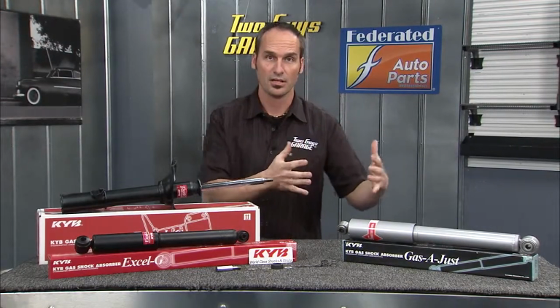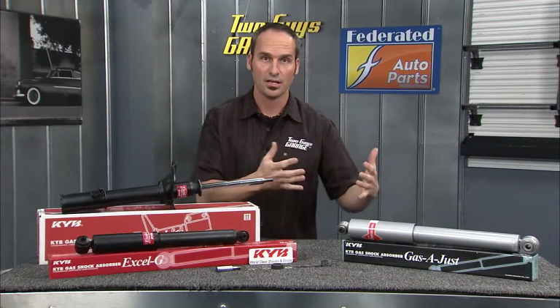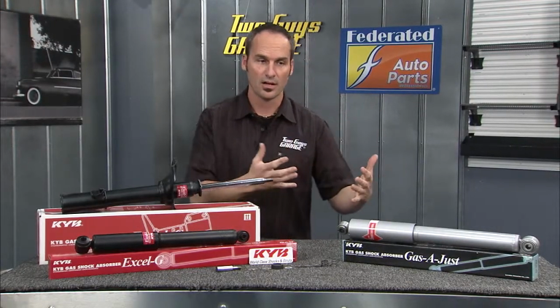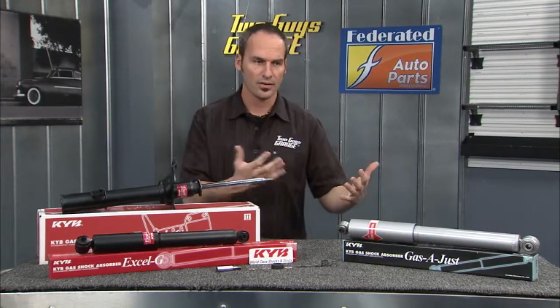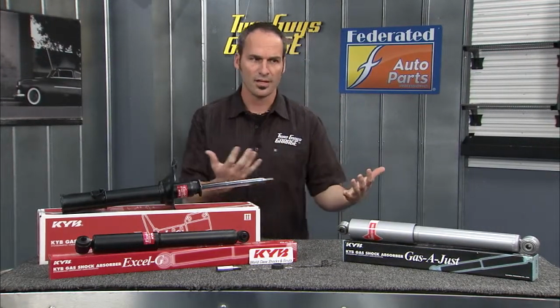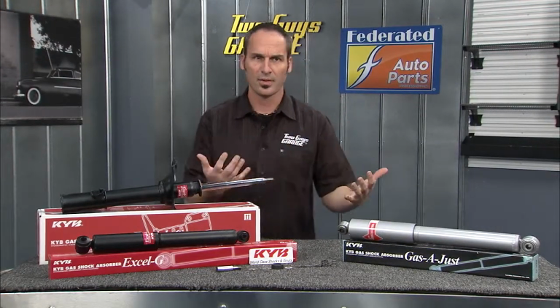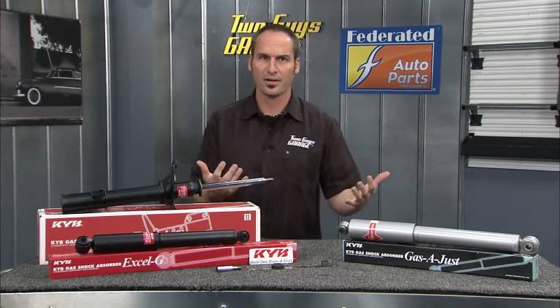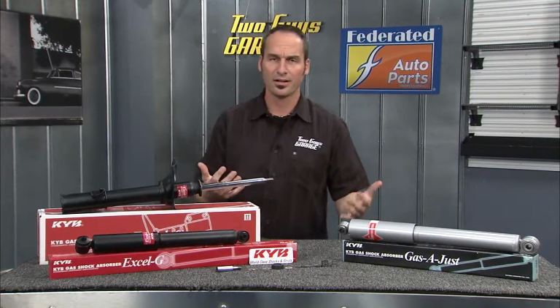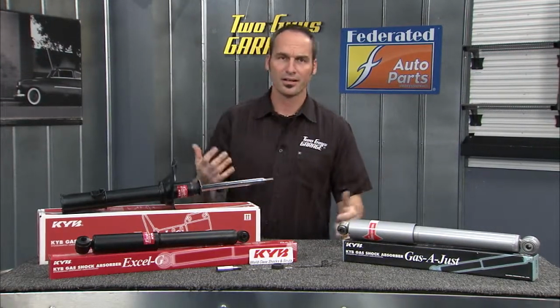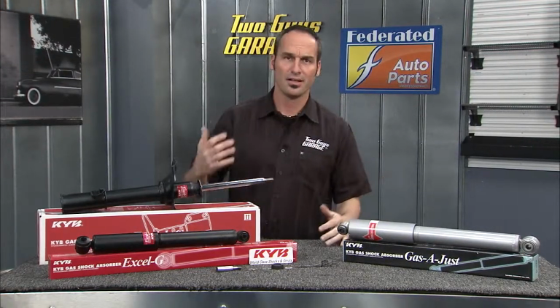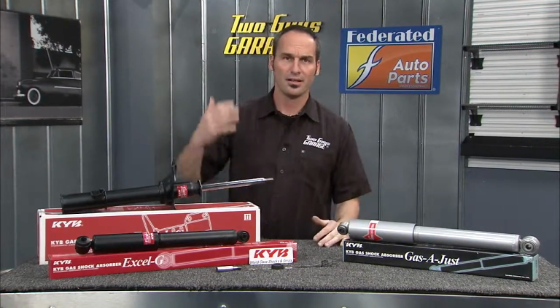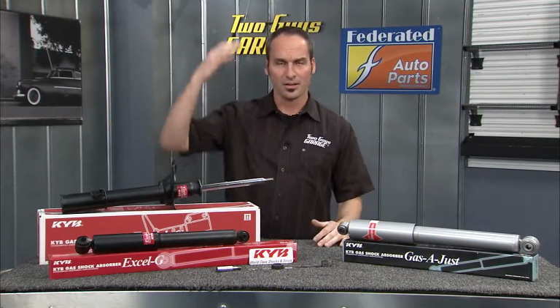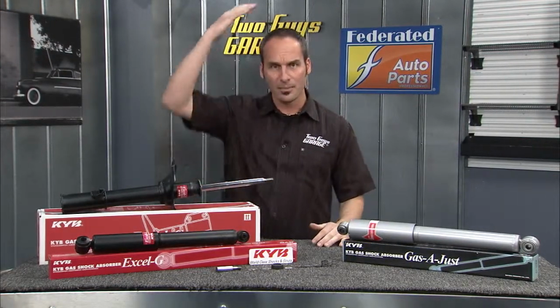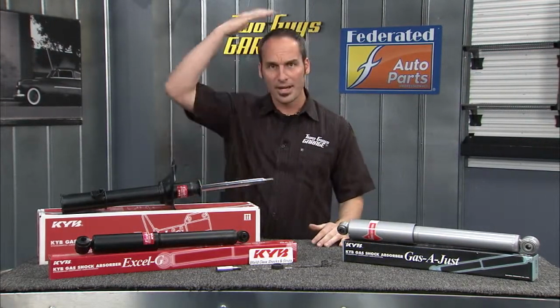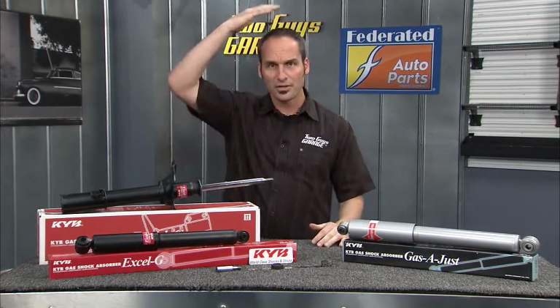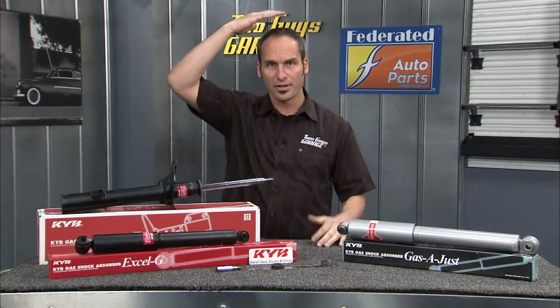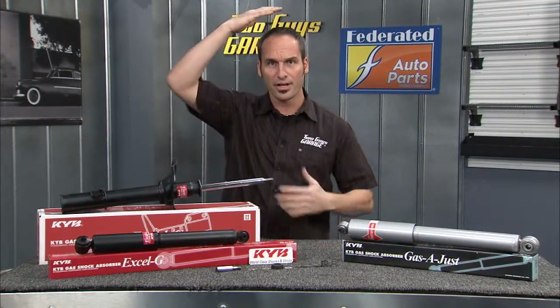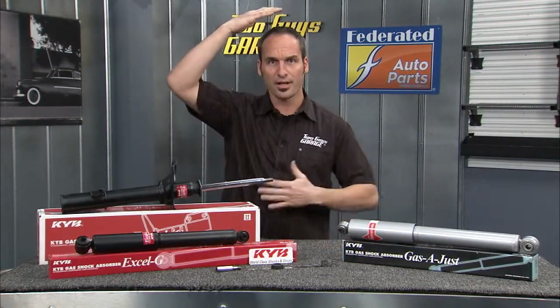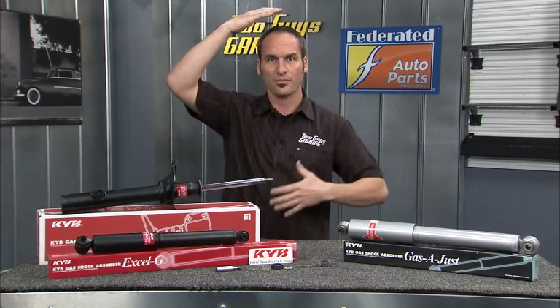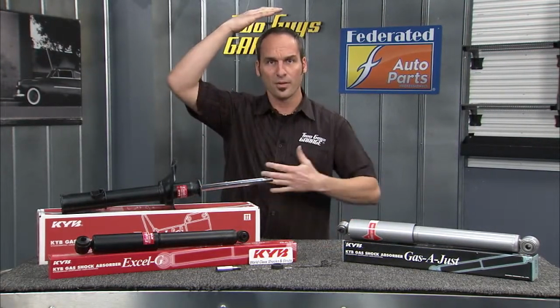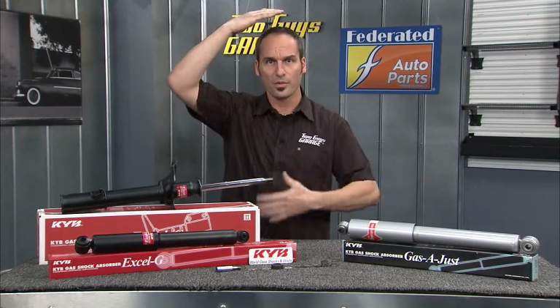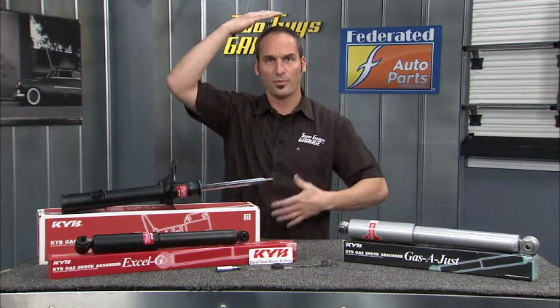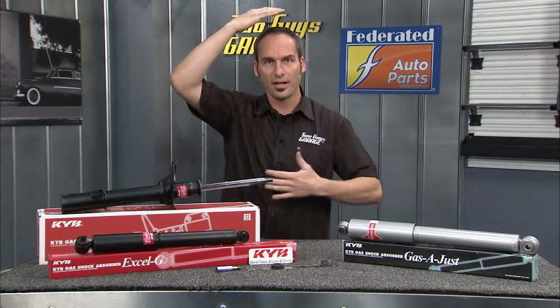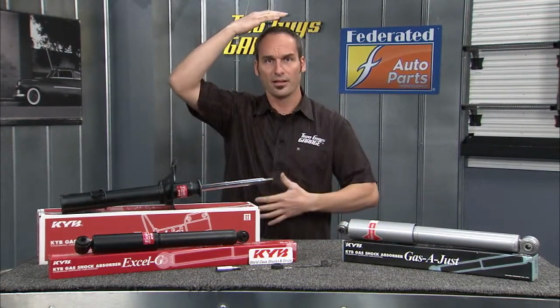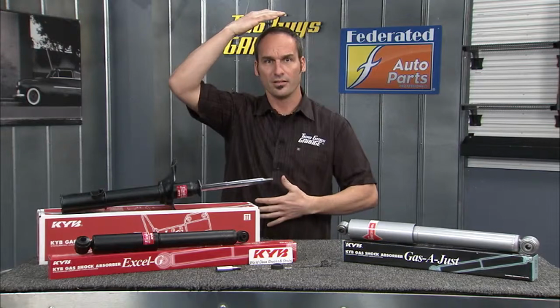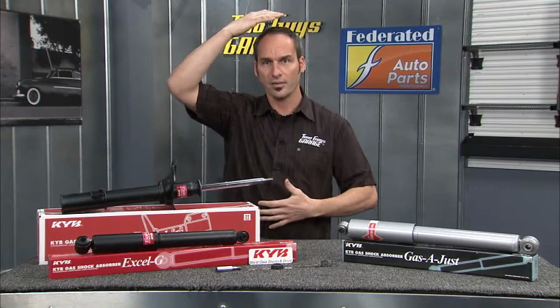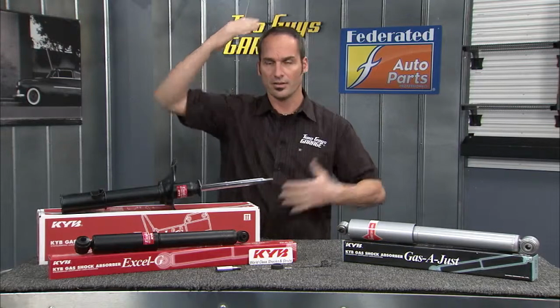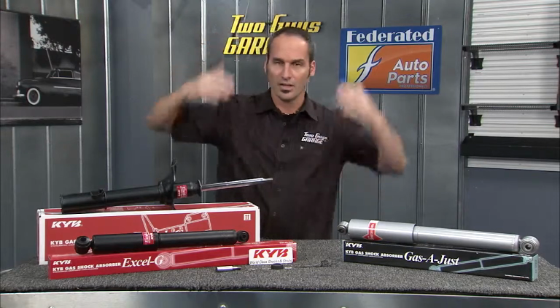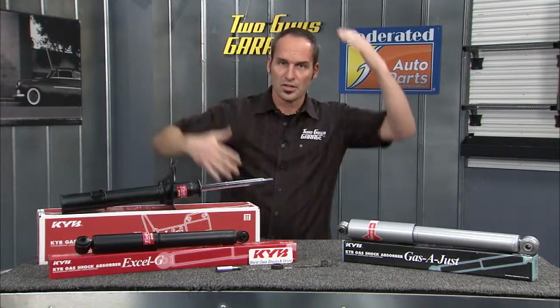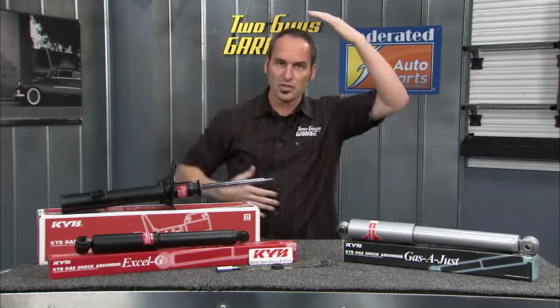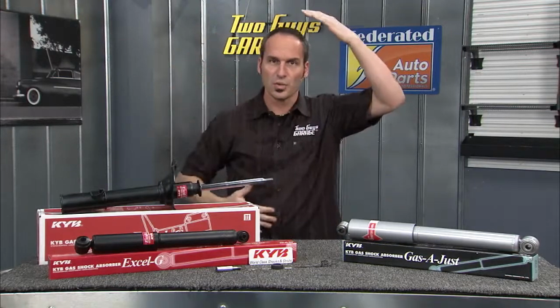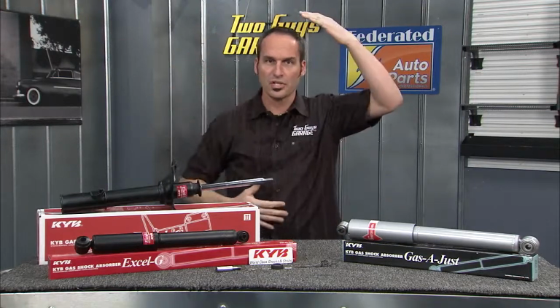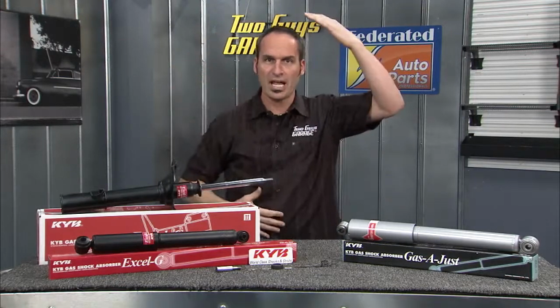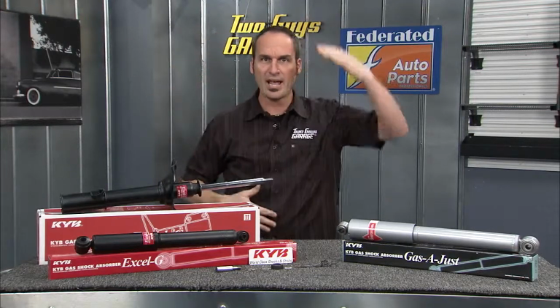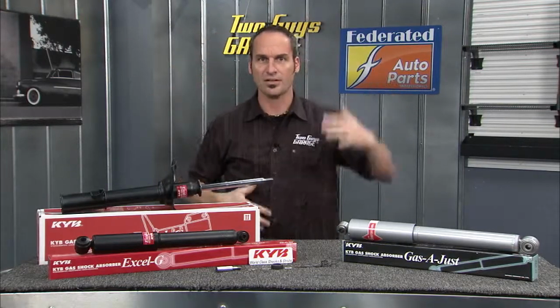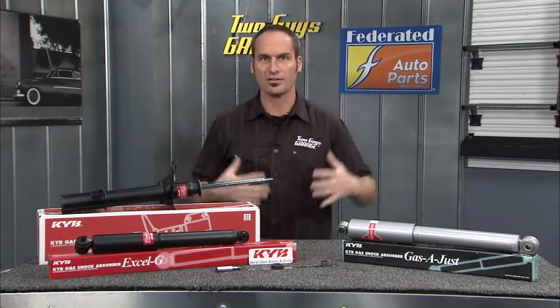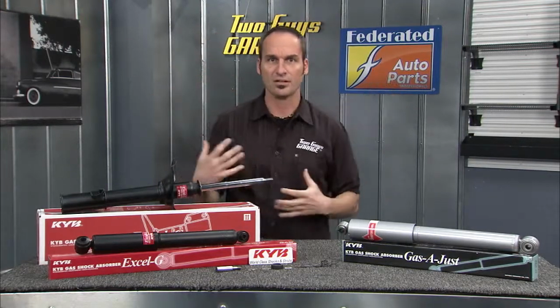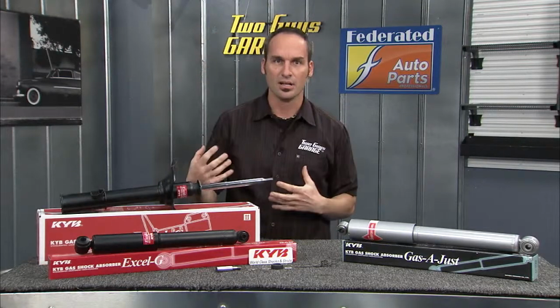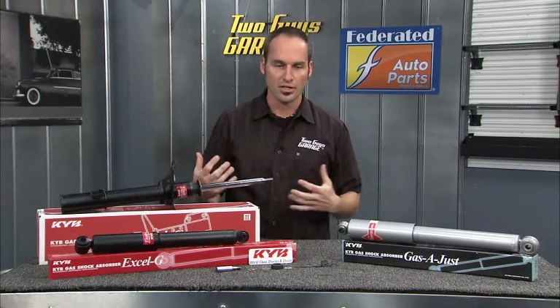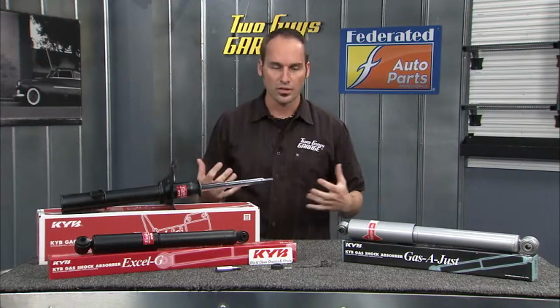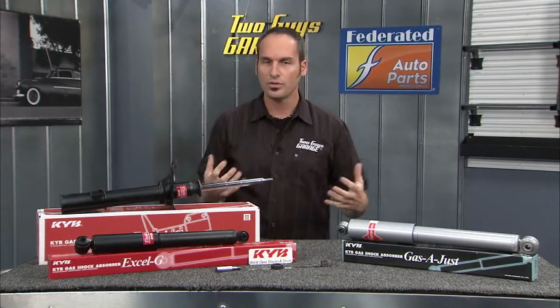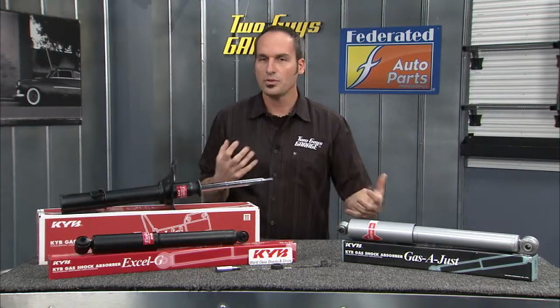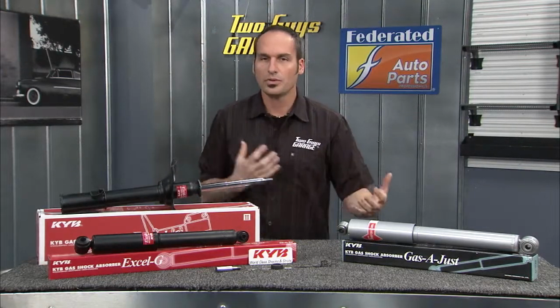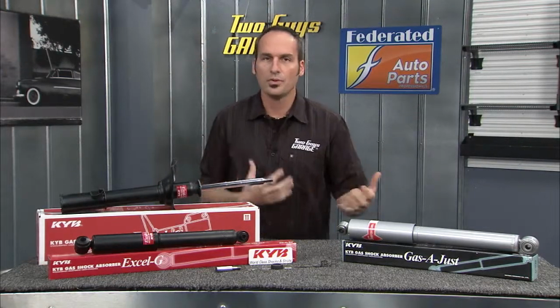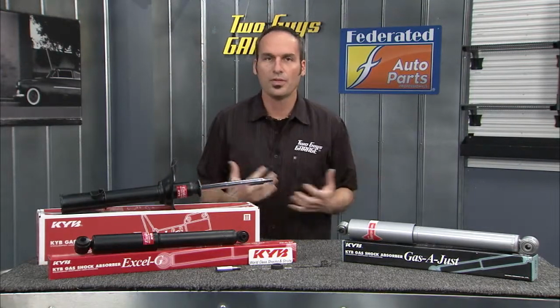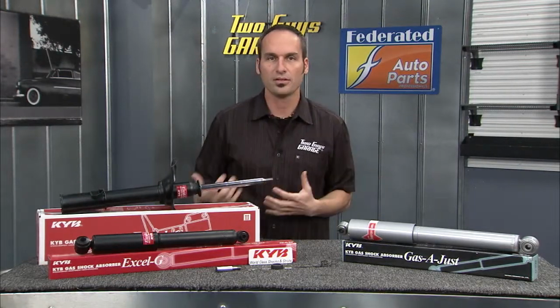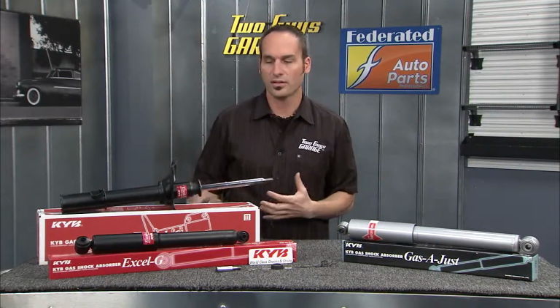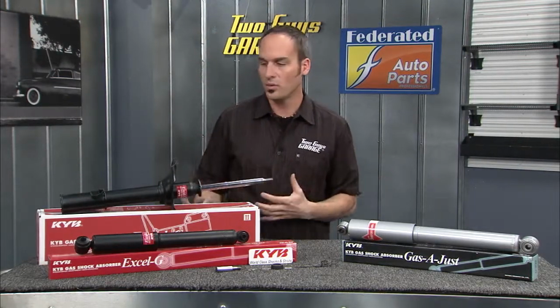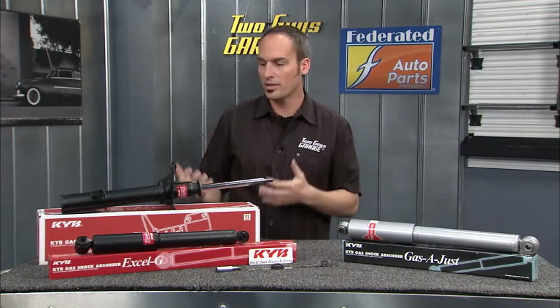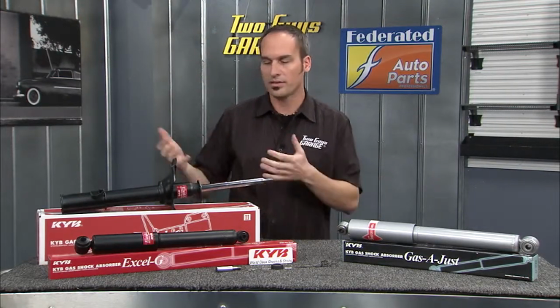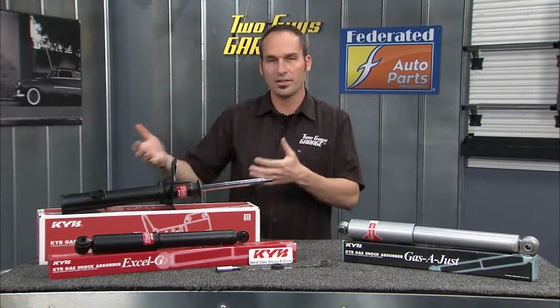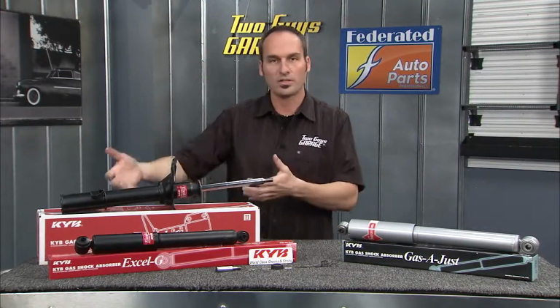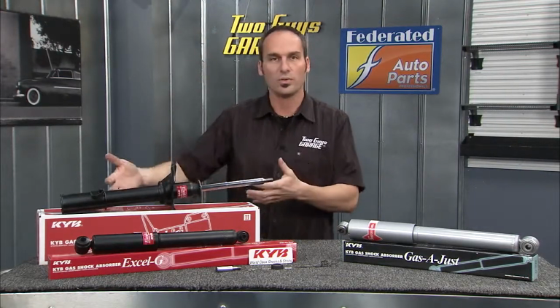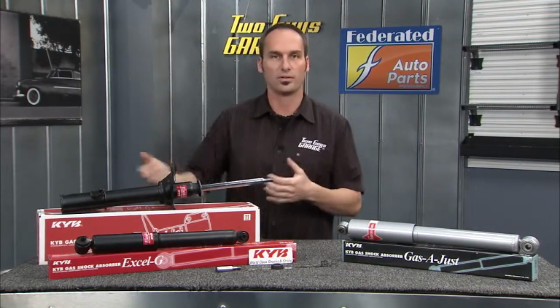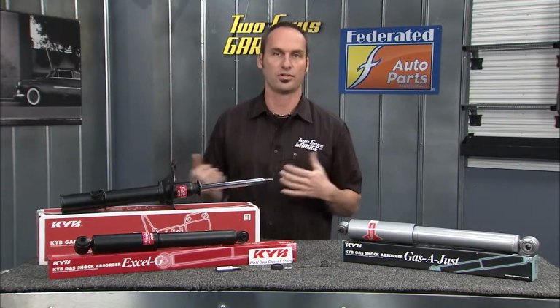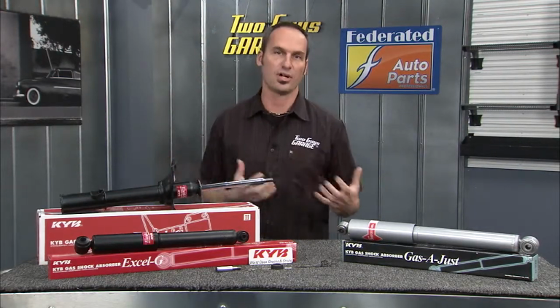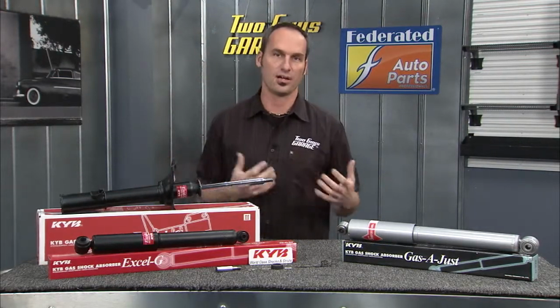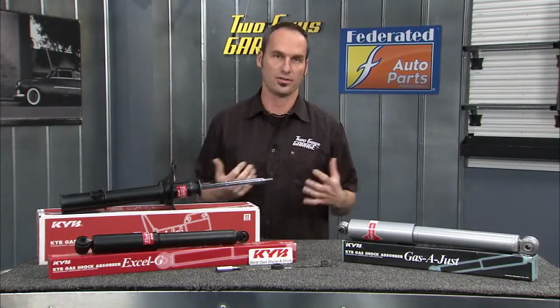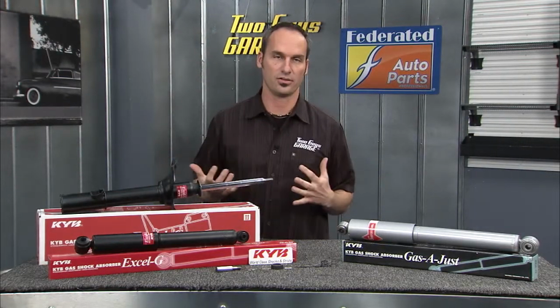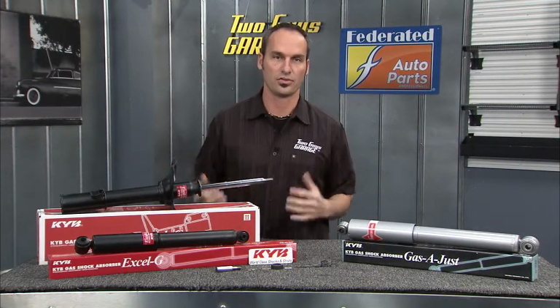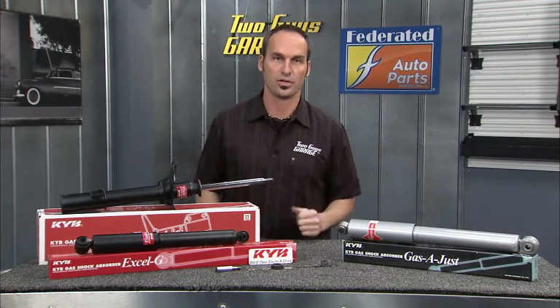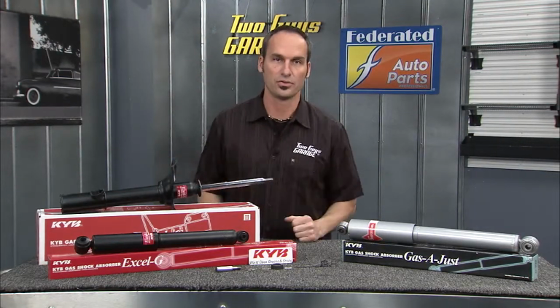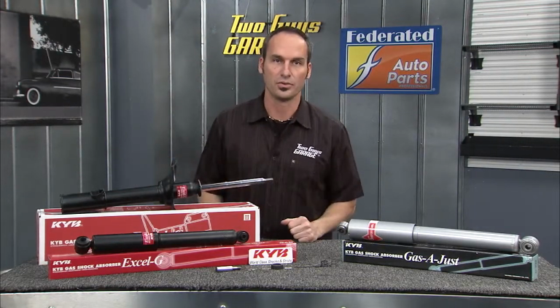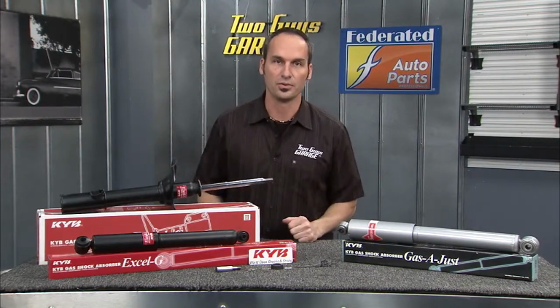You think about it like pat your head and rub your belly and maybe switch hands — you're doing two things at once. And that's what the shocks and the struts are doing.